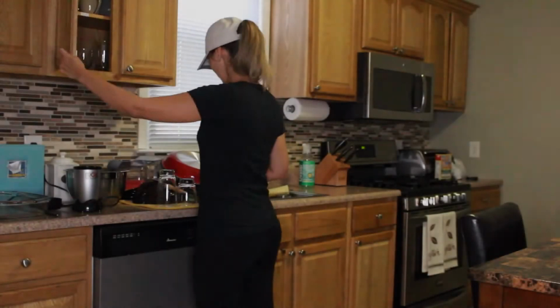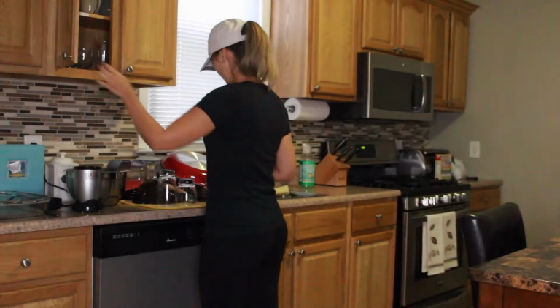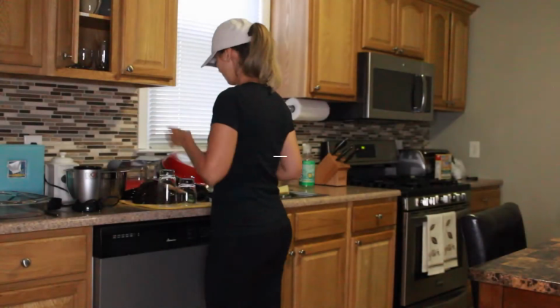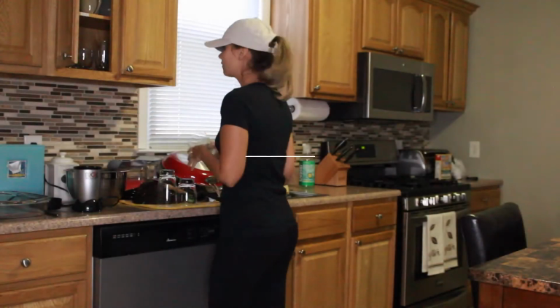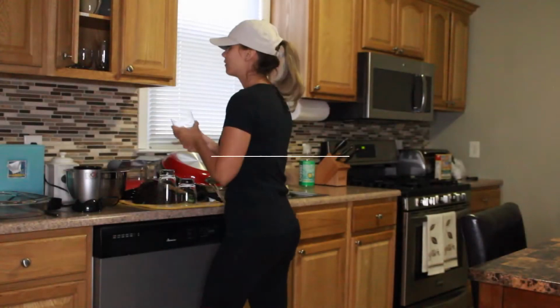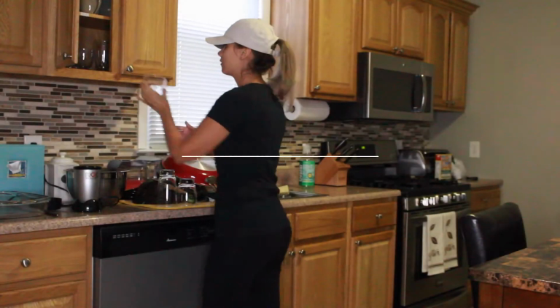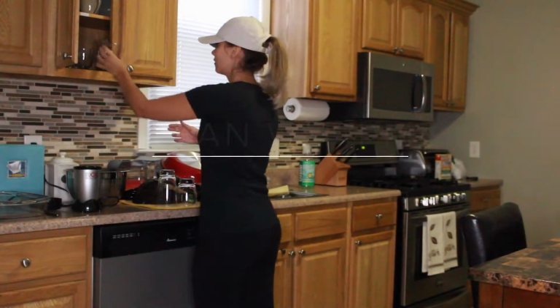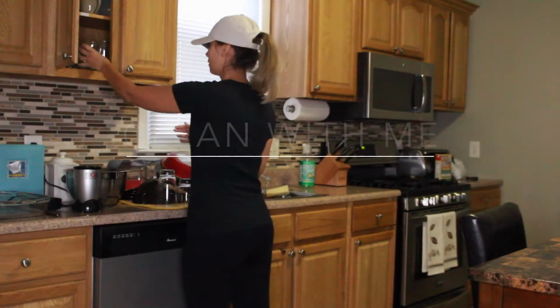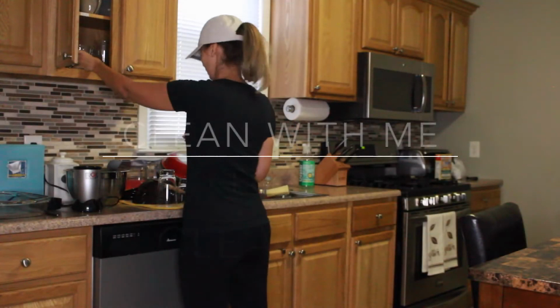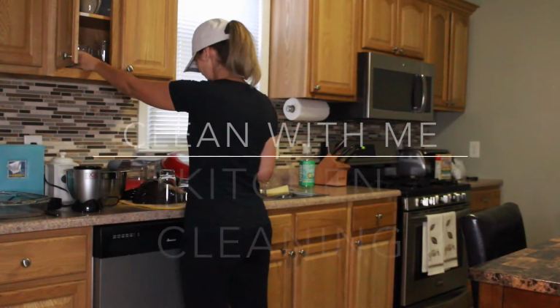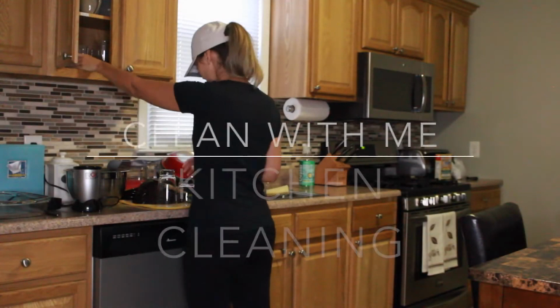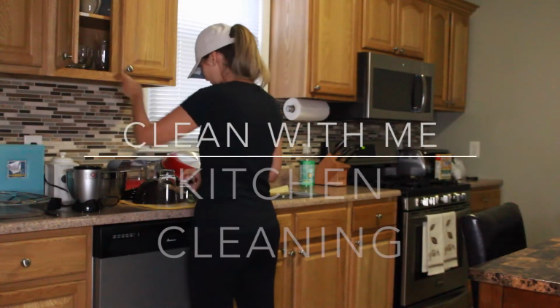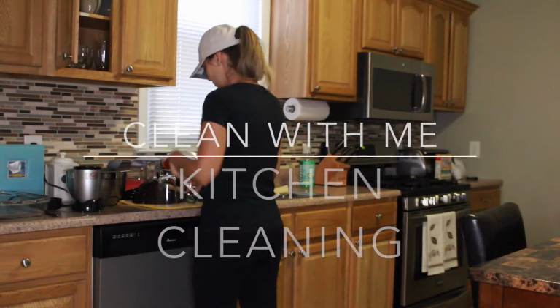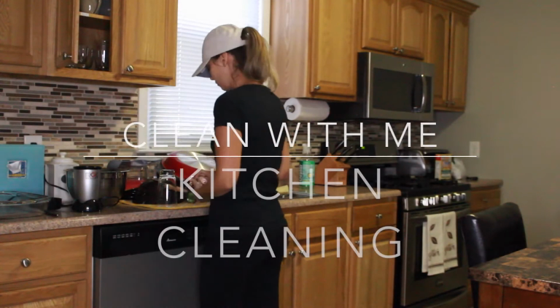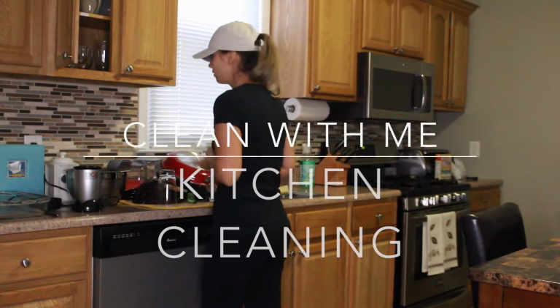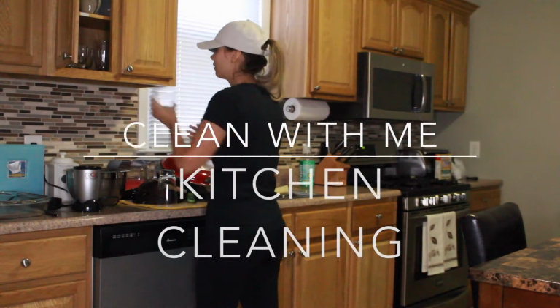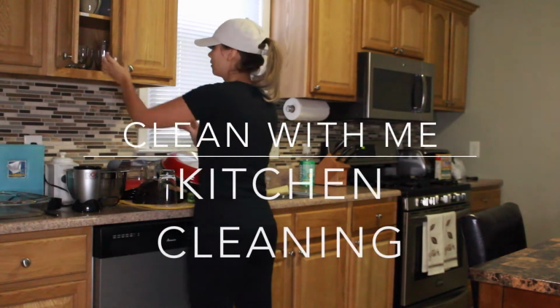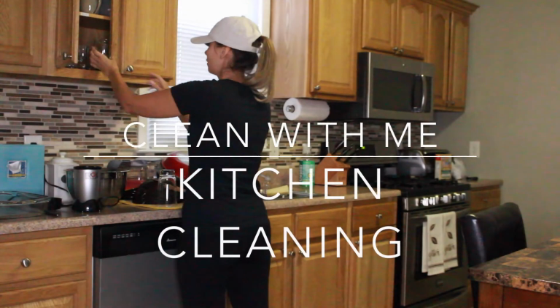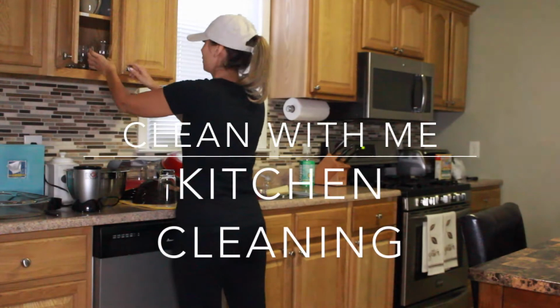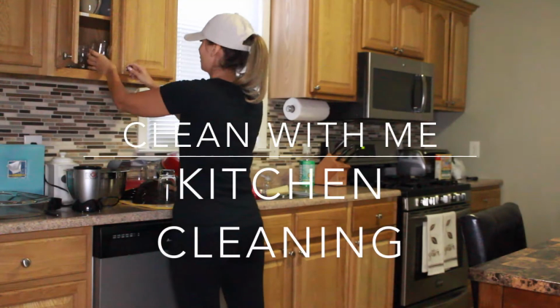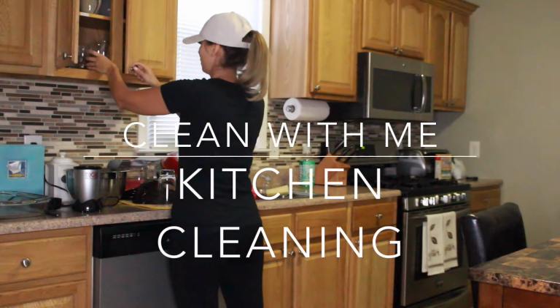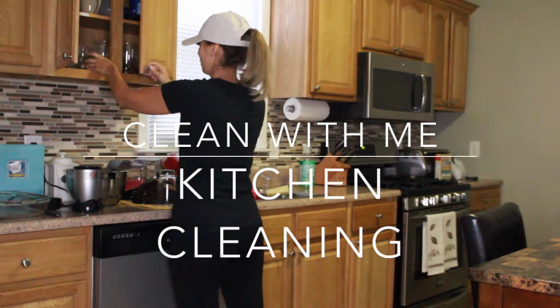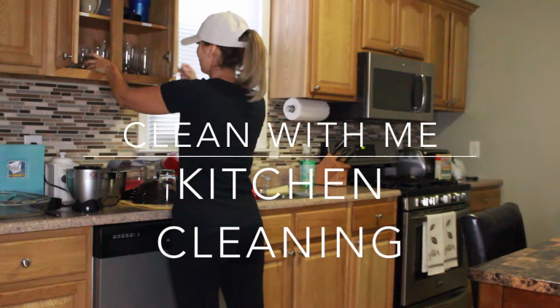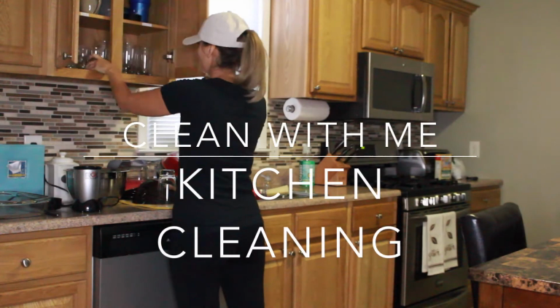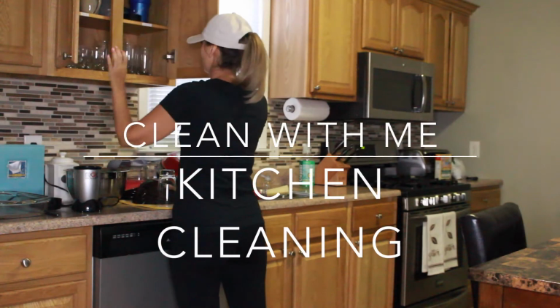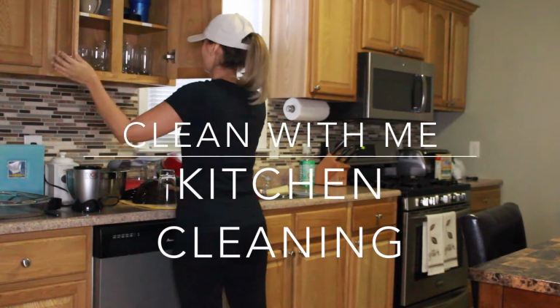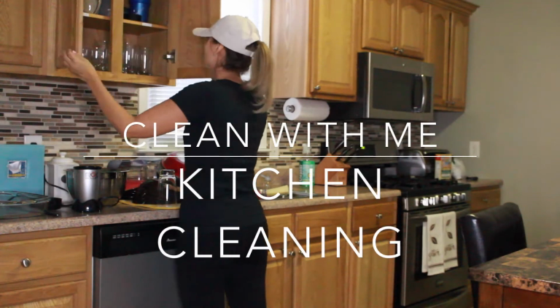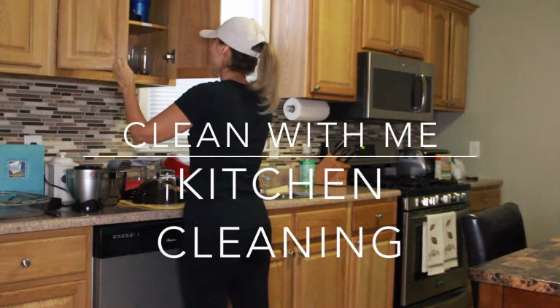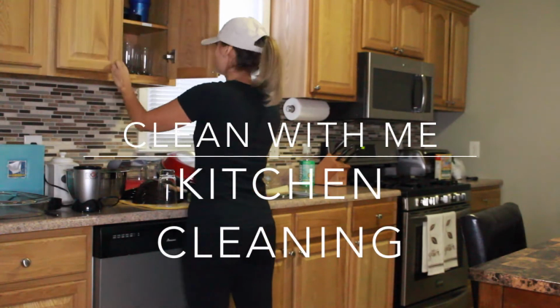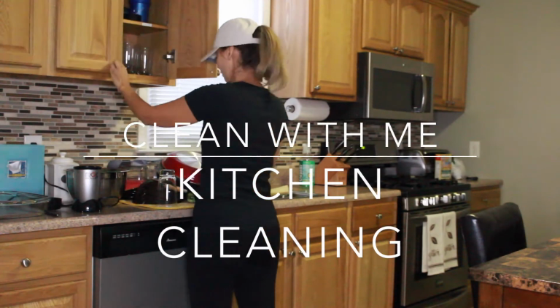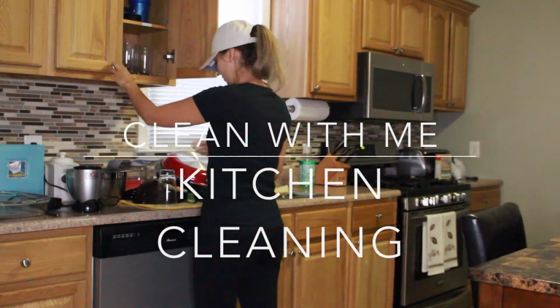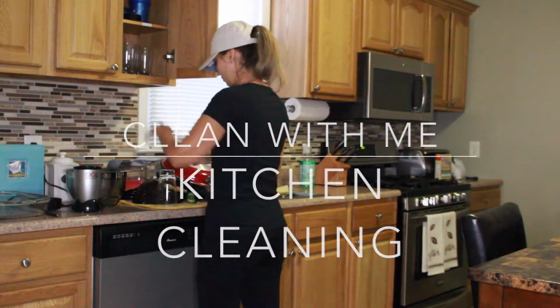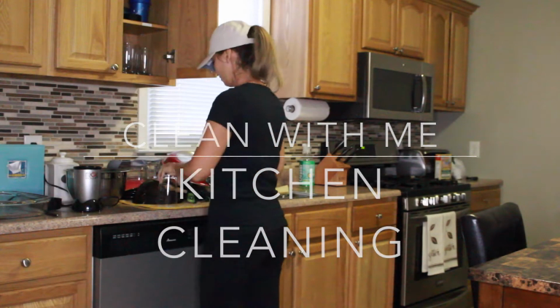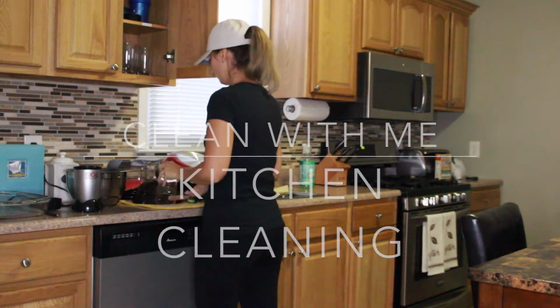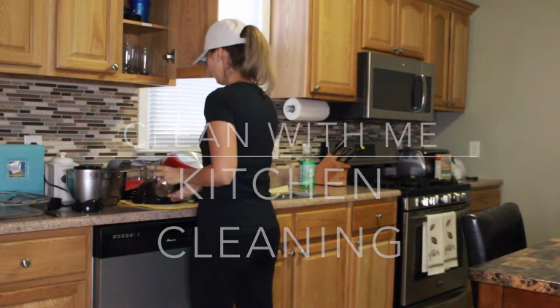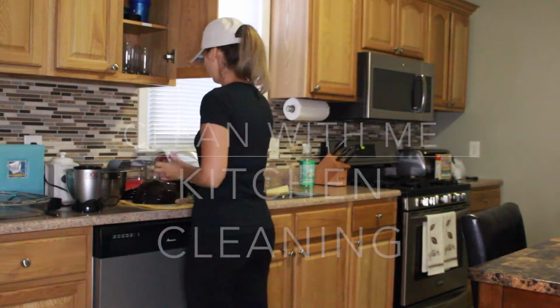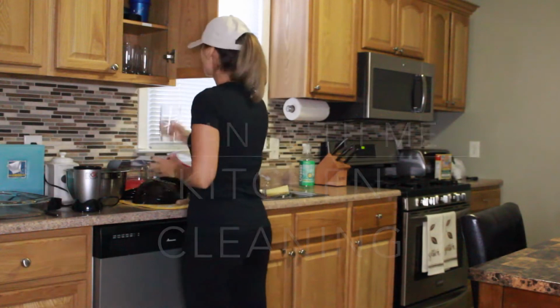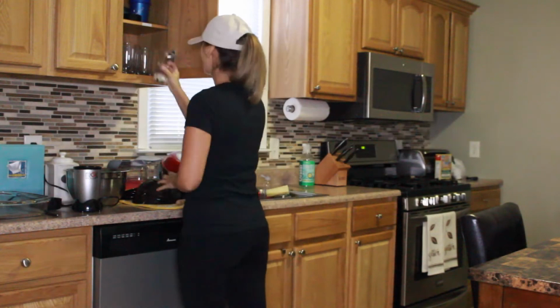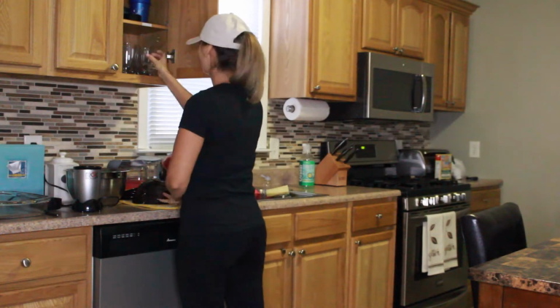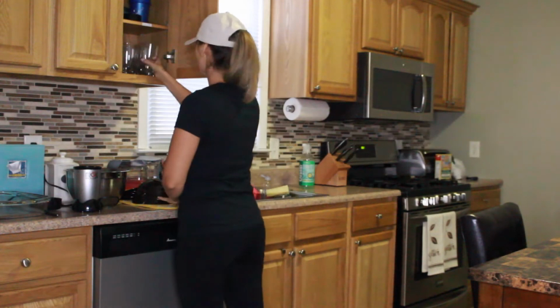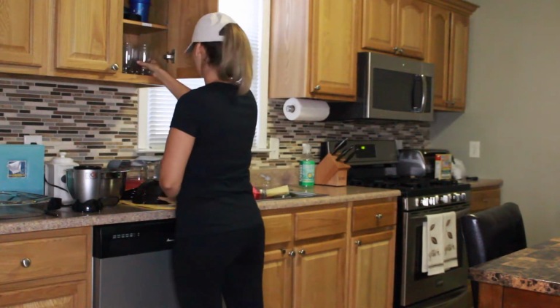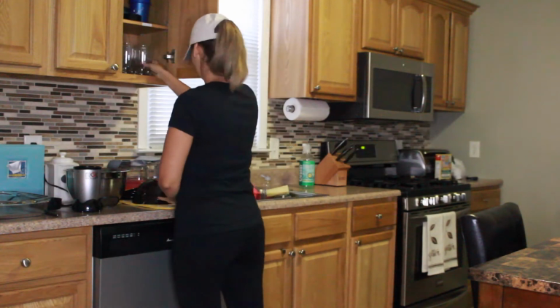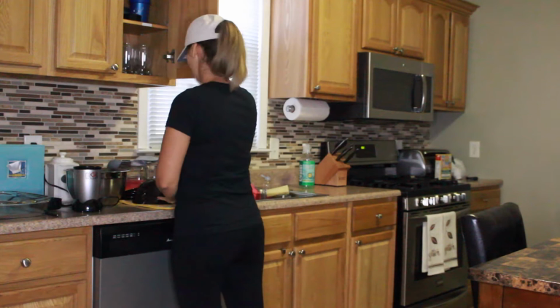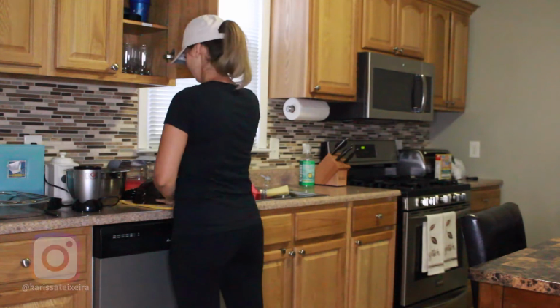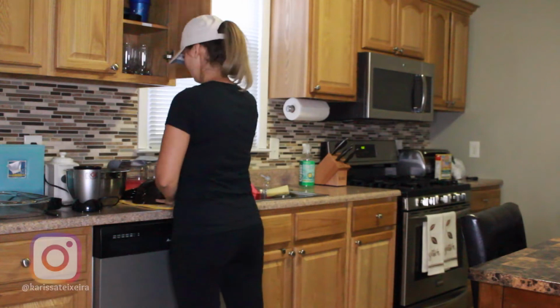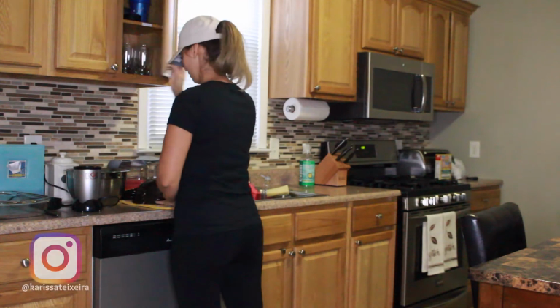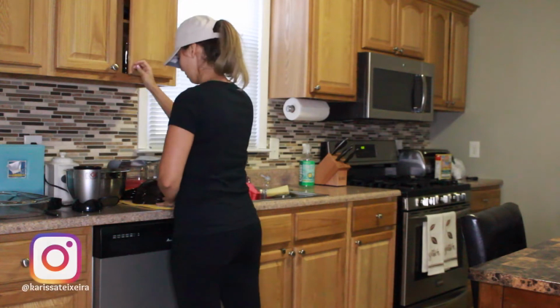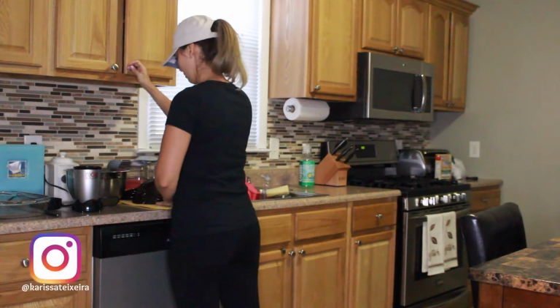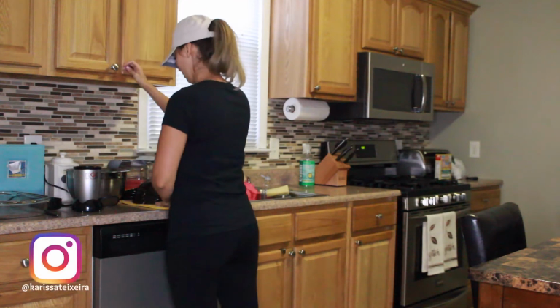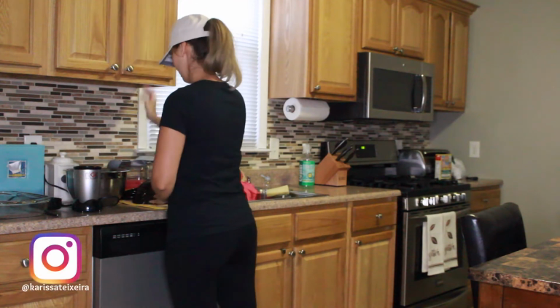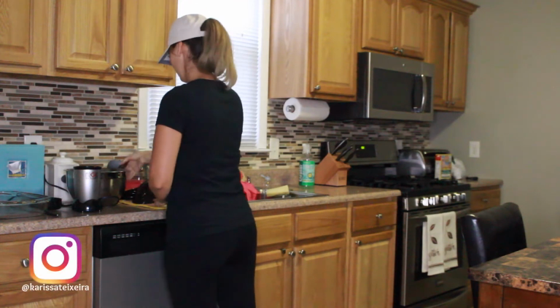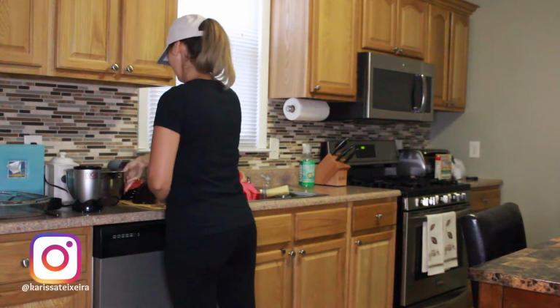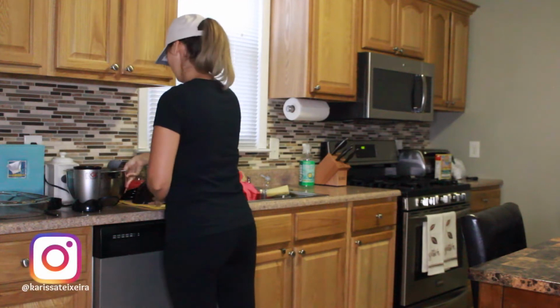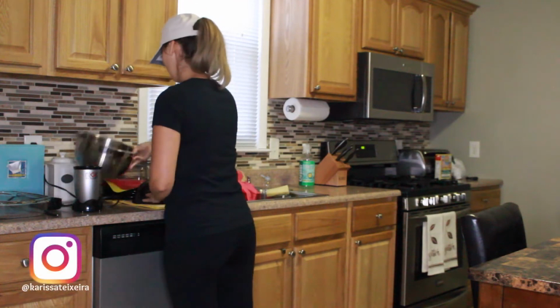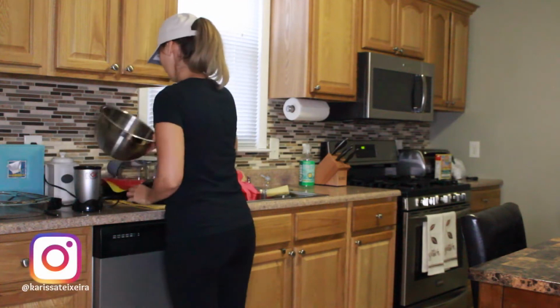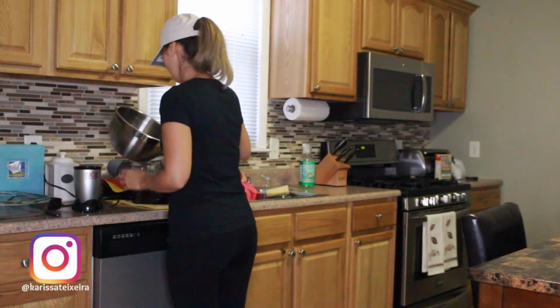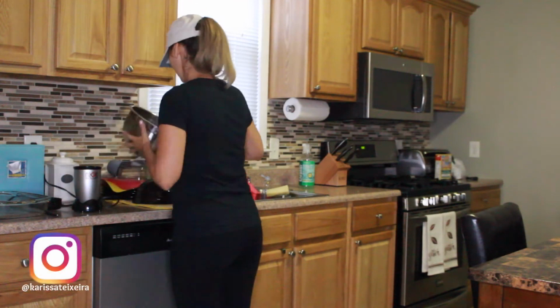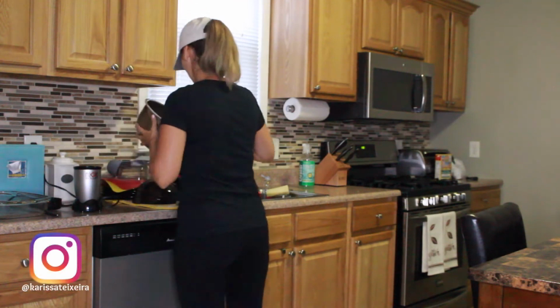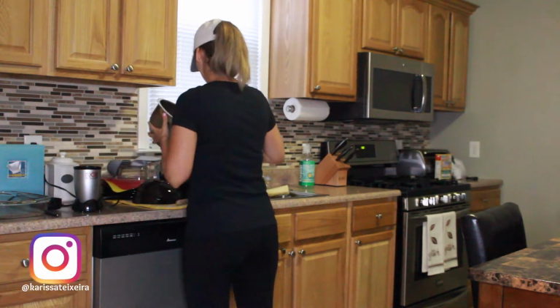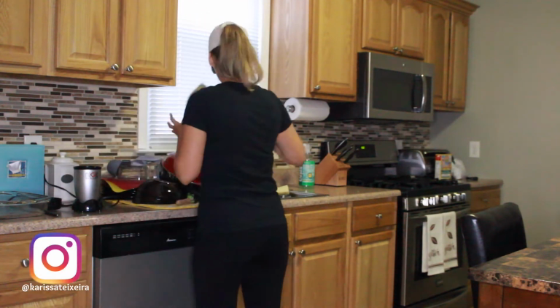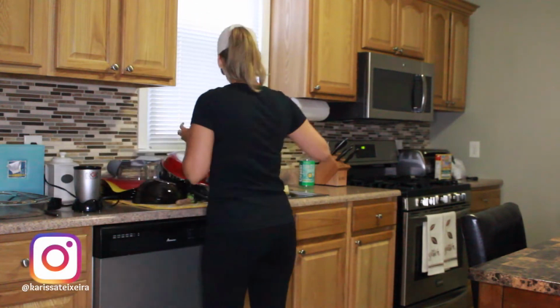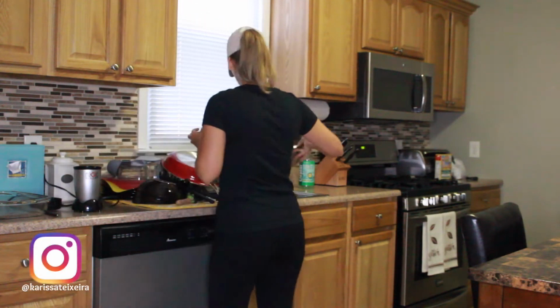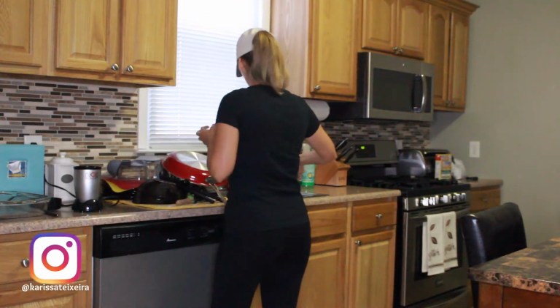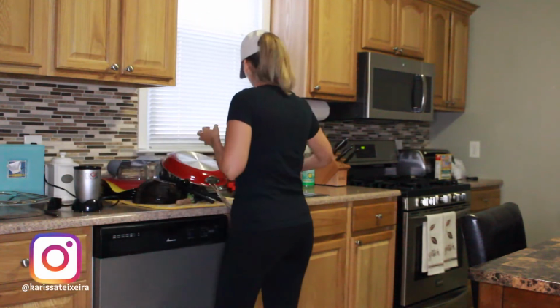Hey guys, welcome to my channel. Today we're going to be having my first clean with me, and this is going to be a kitchen edition.